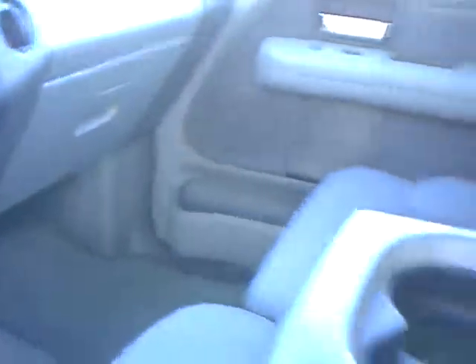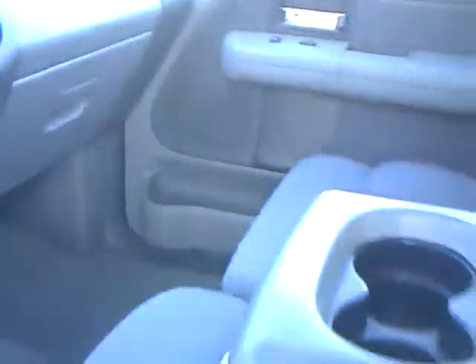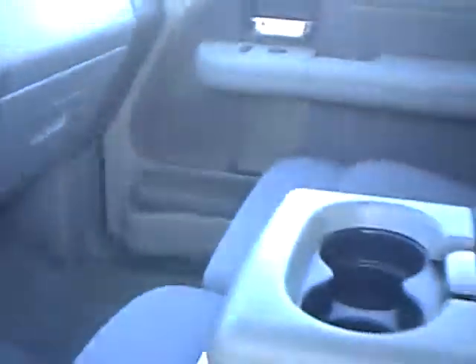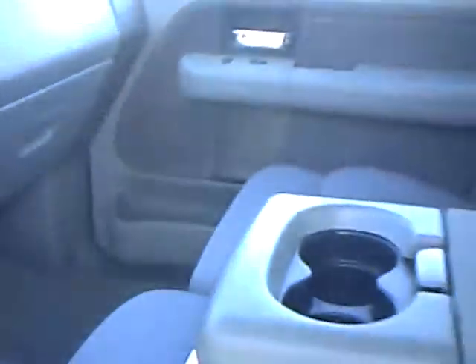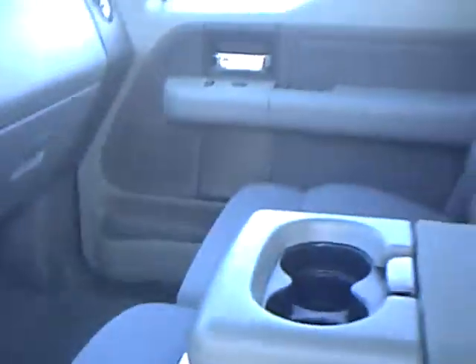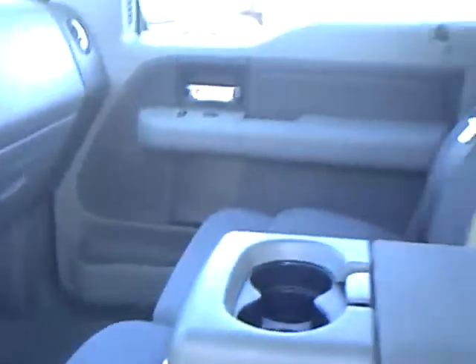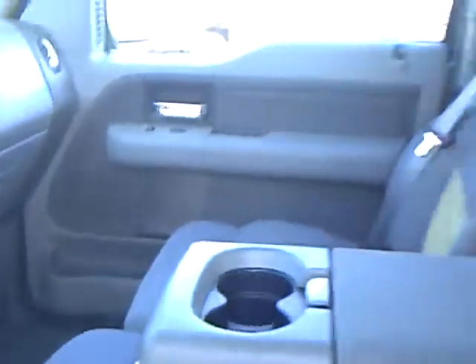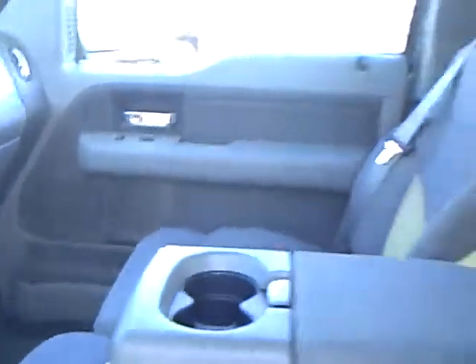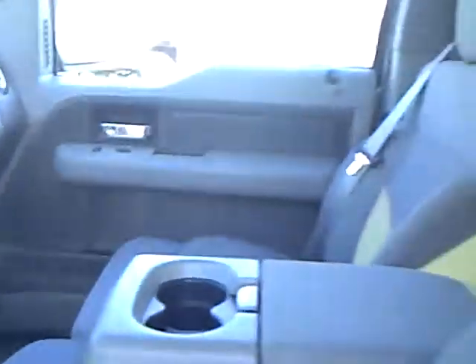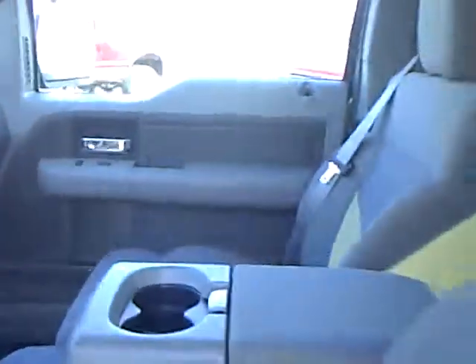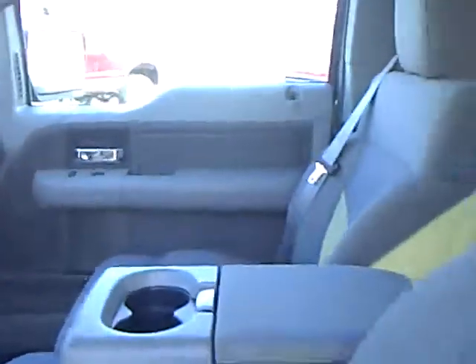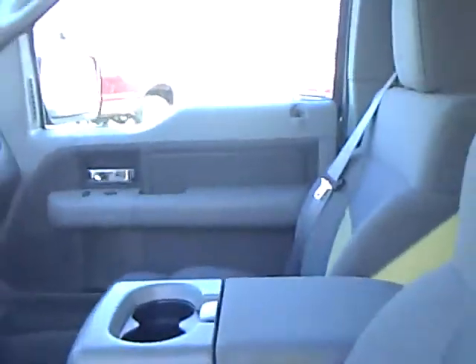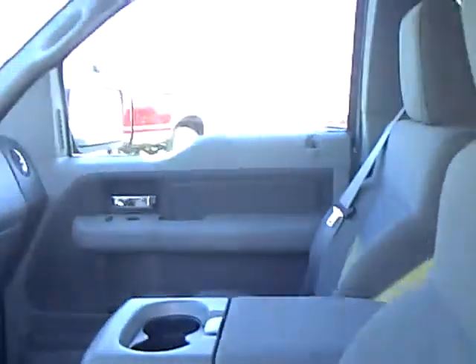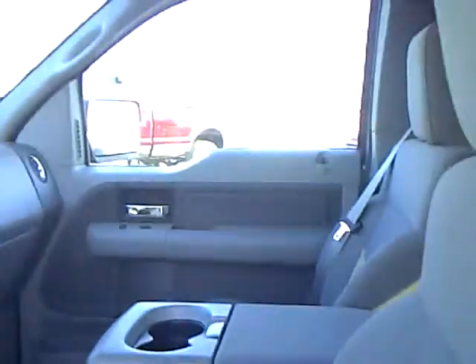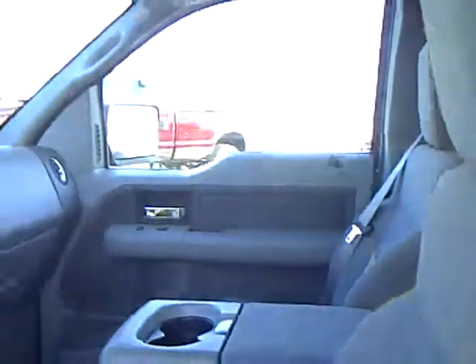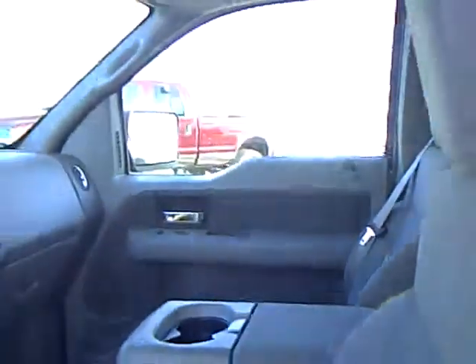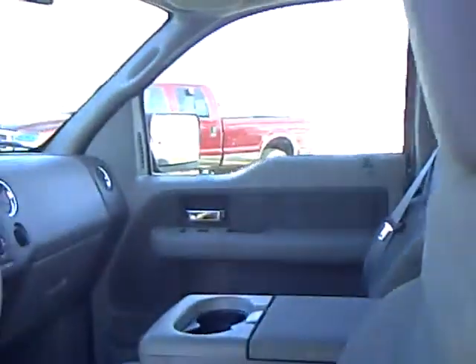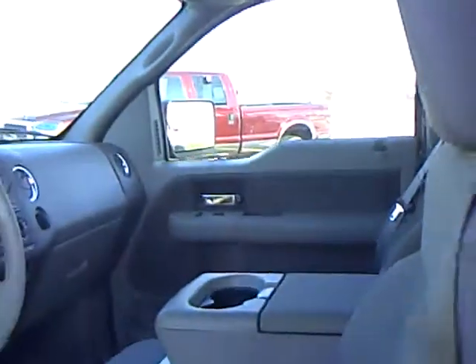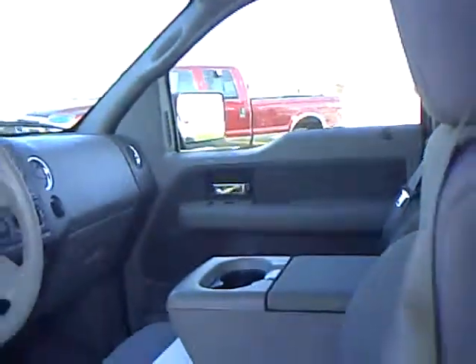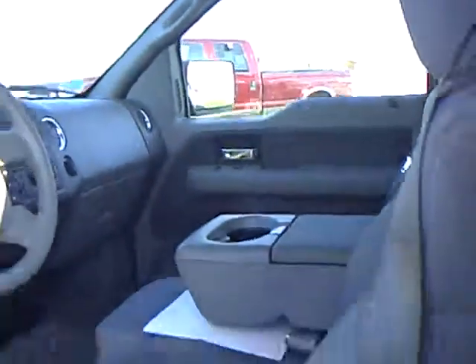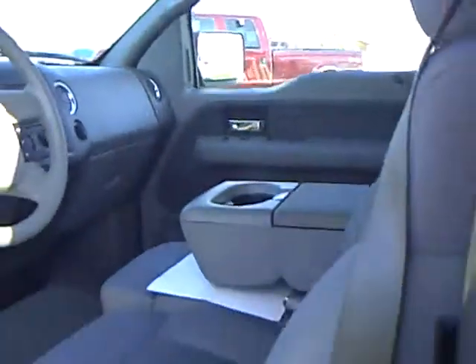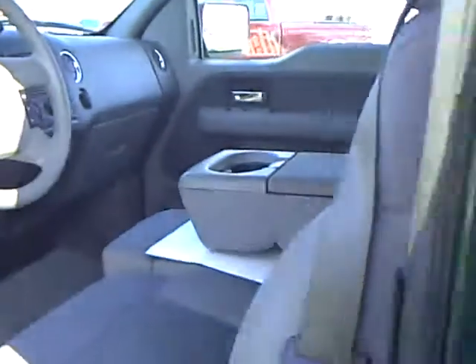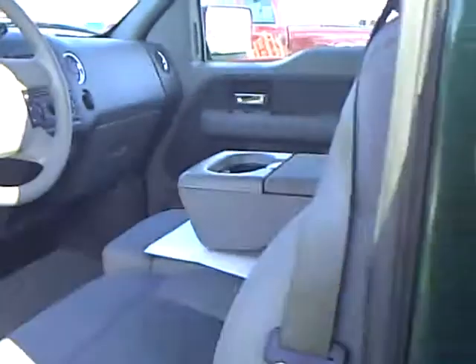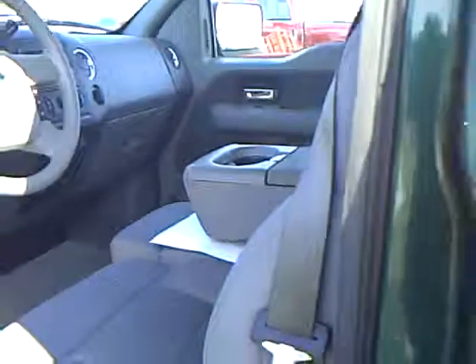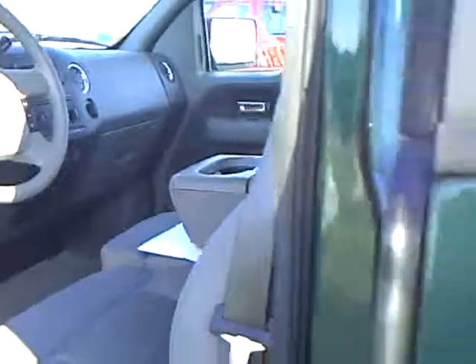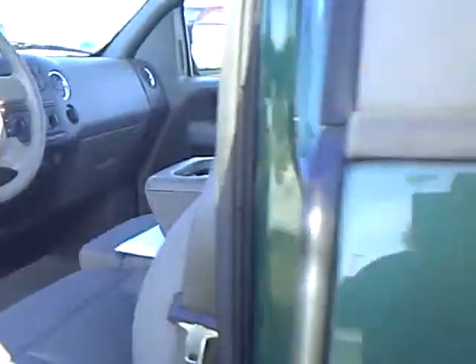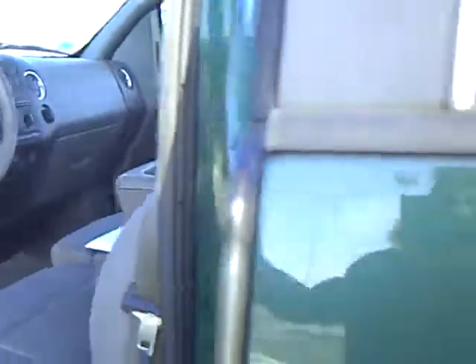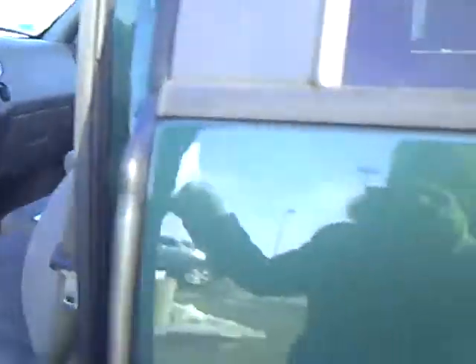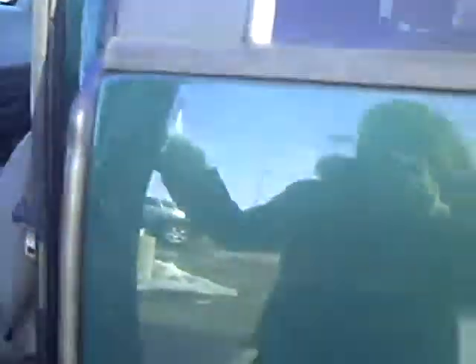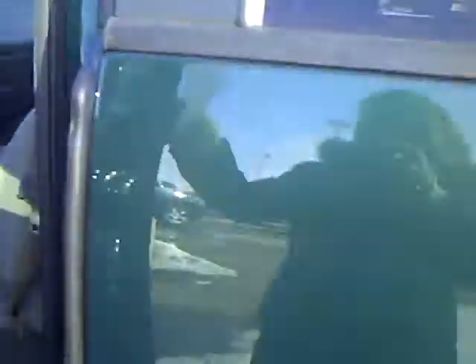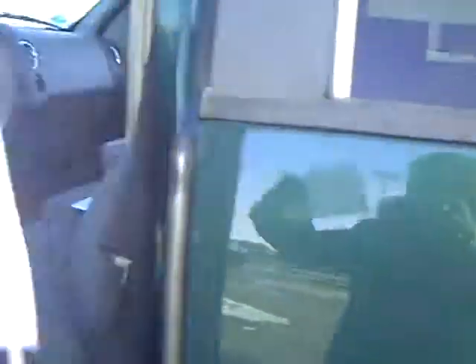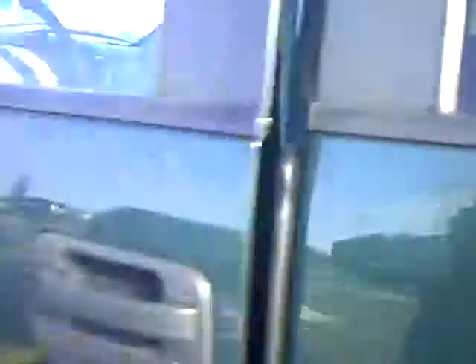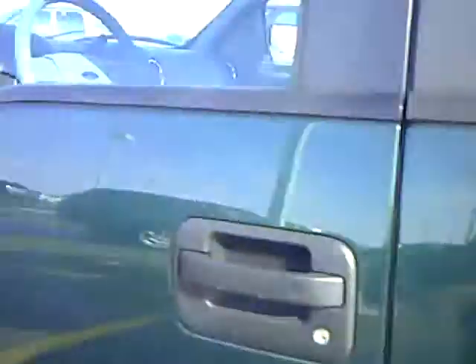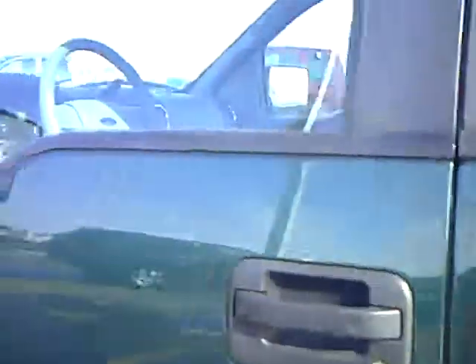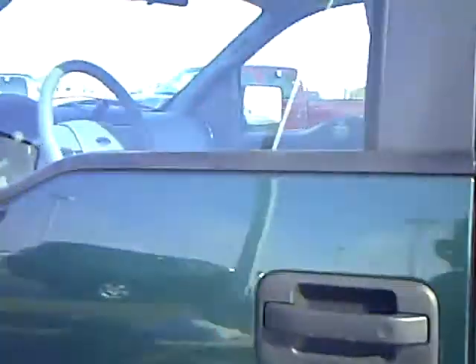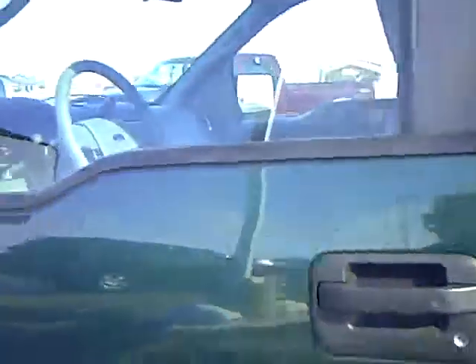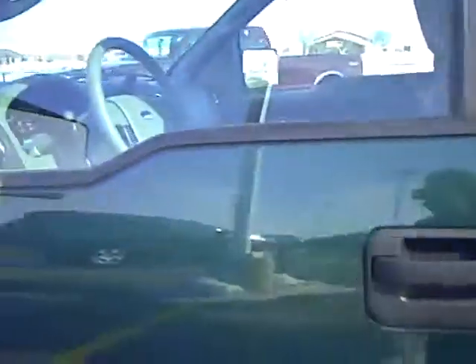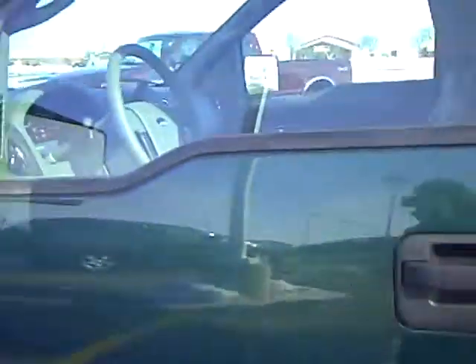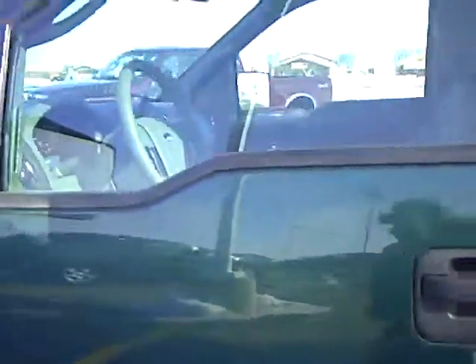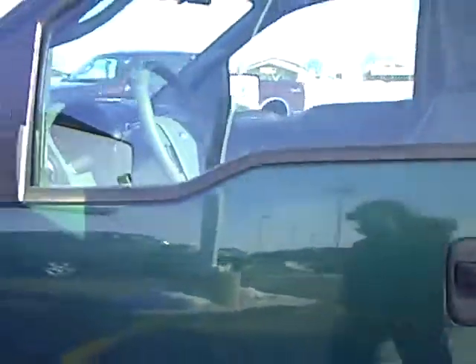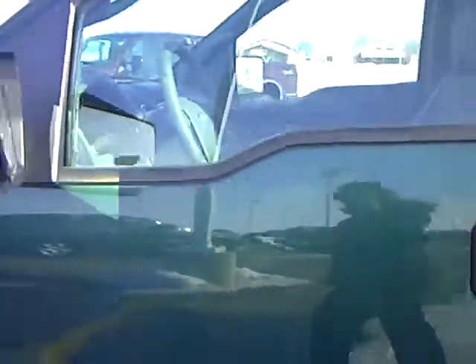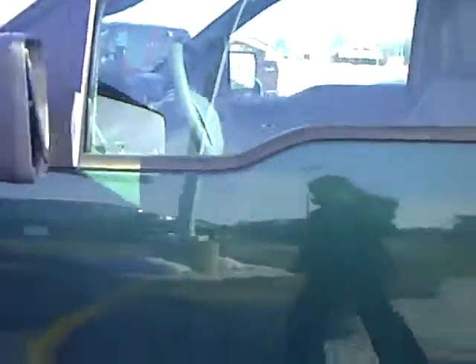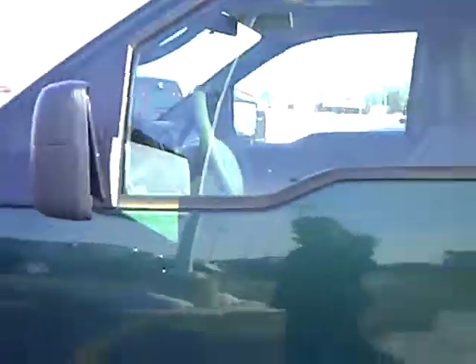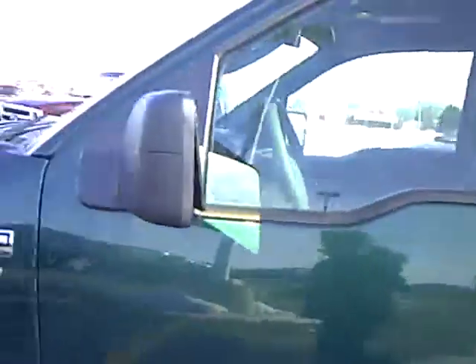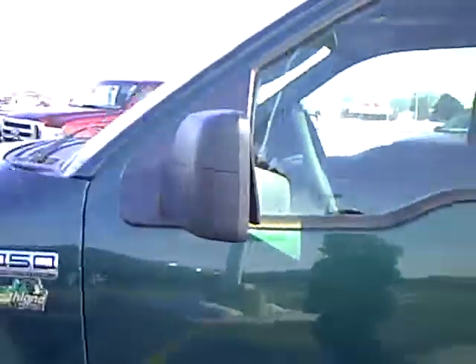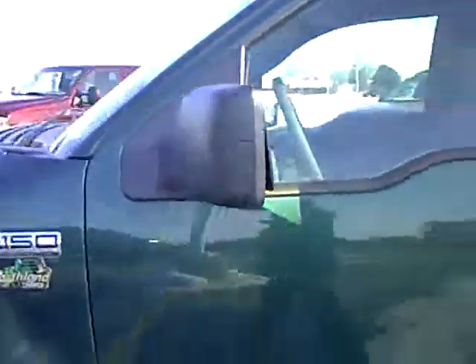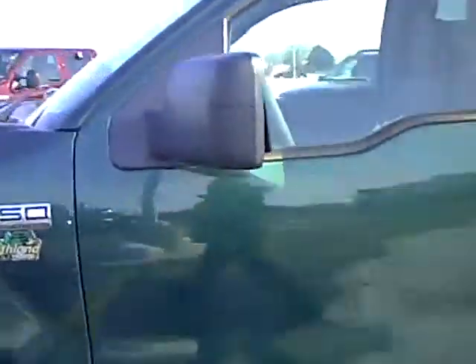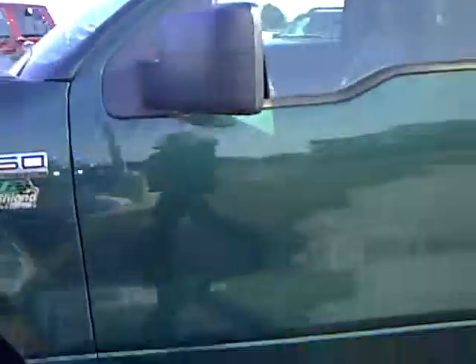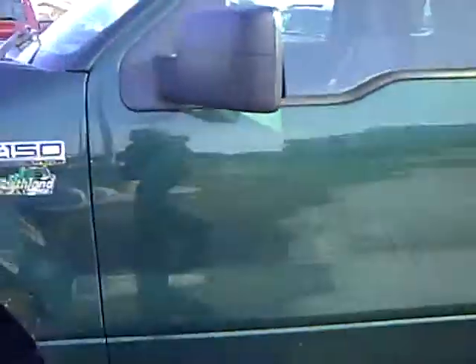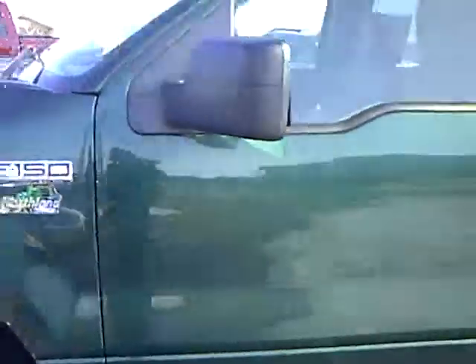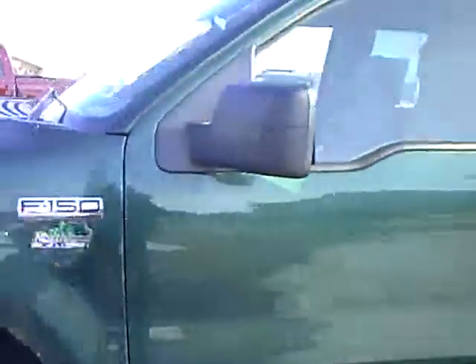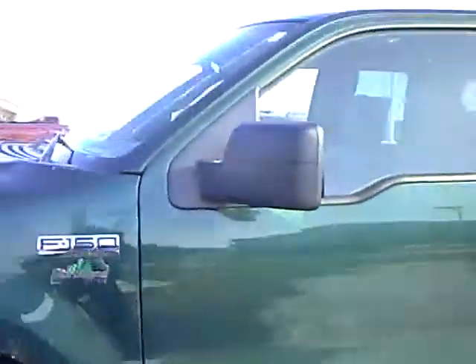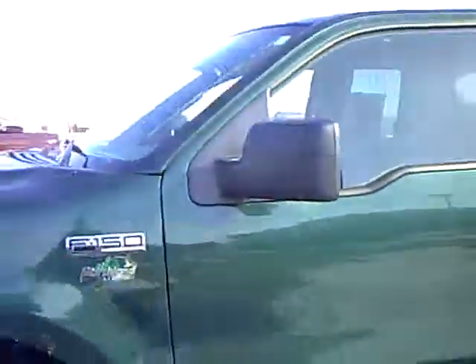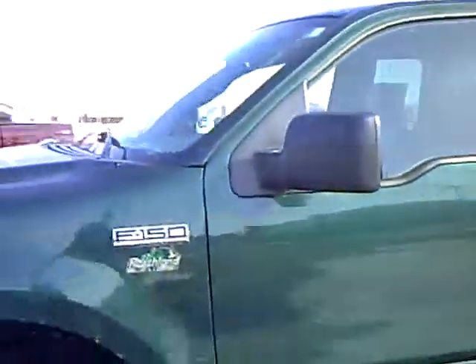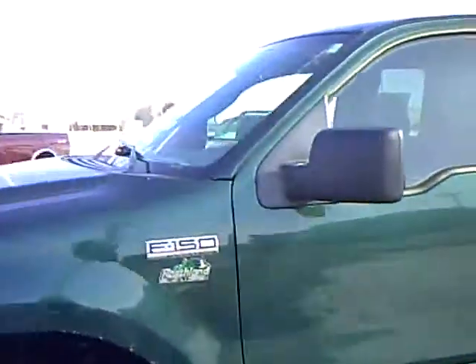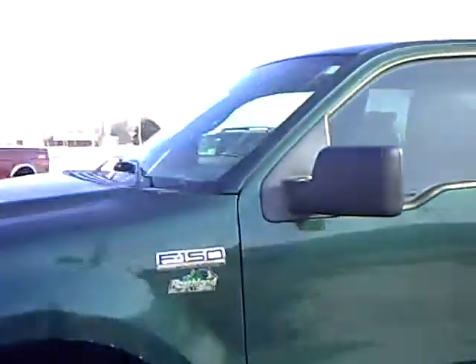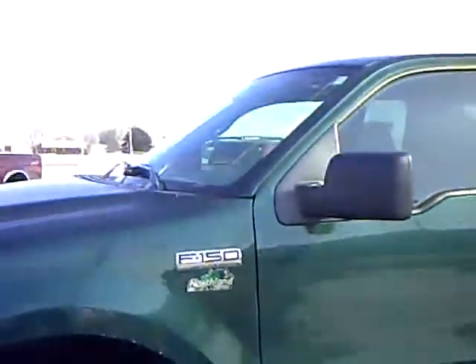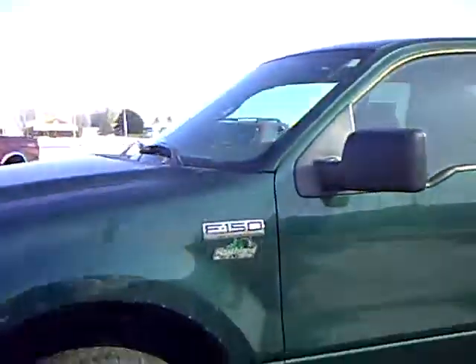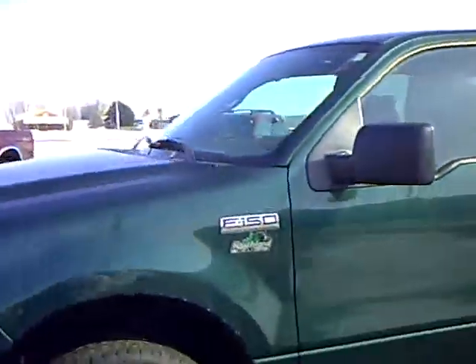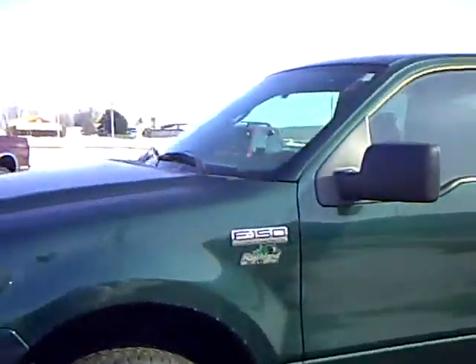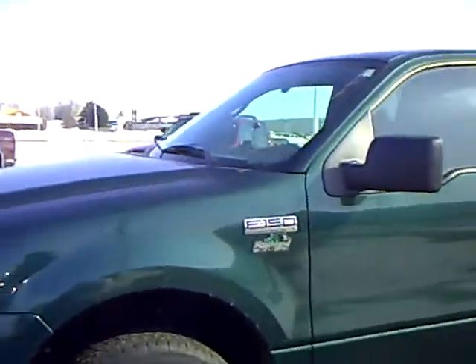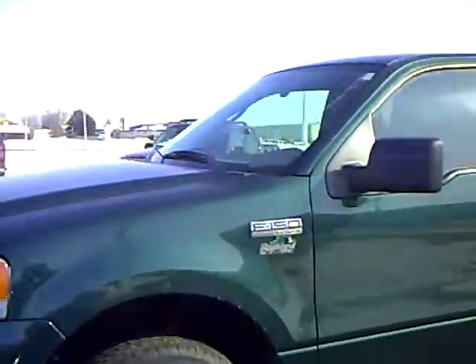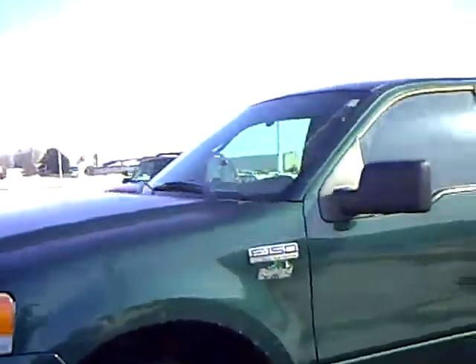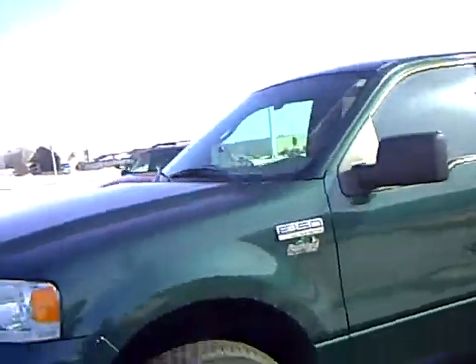If you'd like to check out this vehicle, come see me, Heather Arndt, at Mills Ford Jeep in Wilmer.